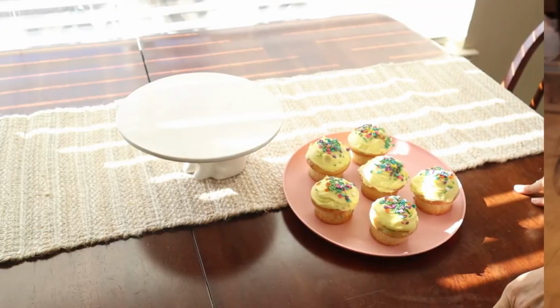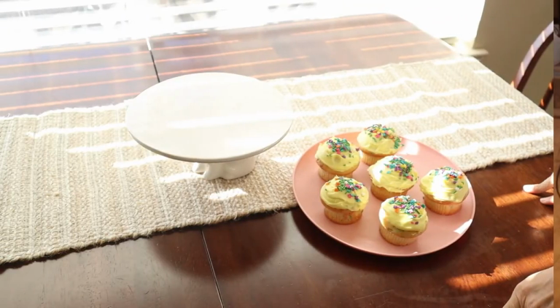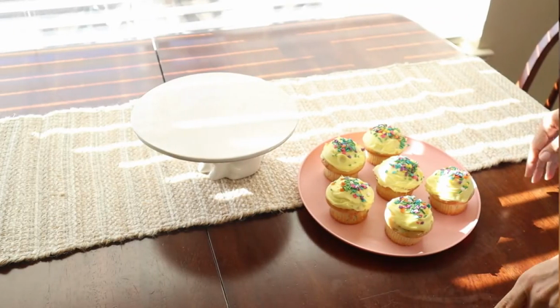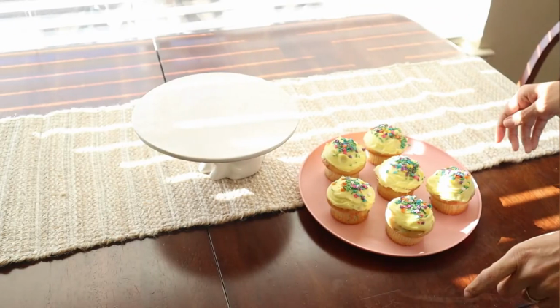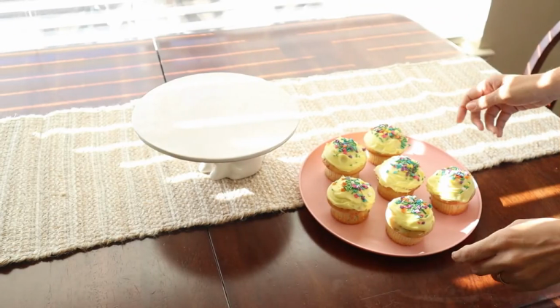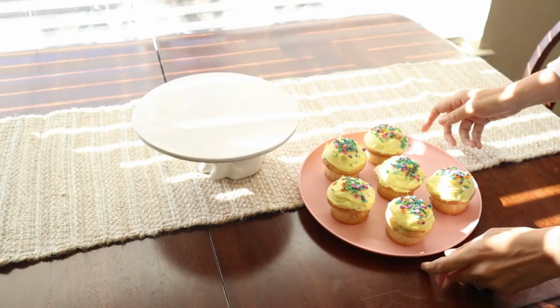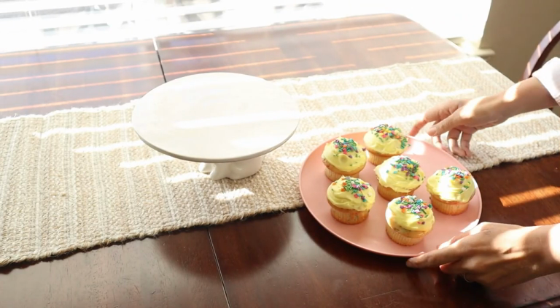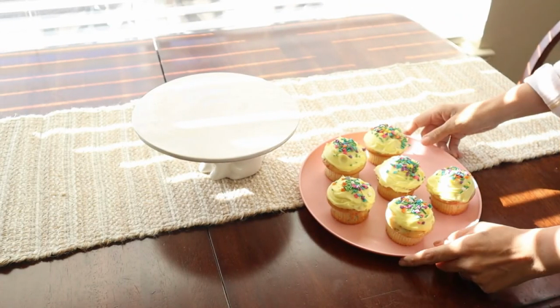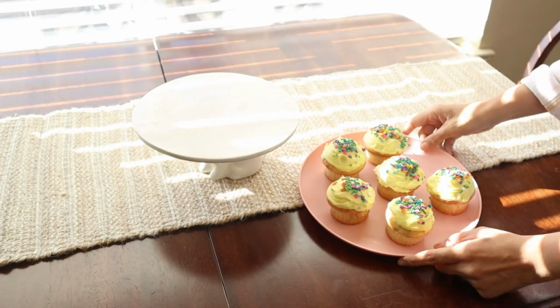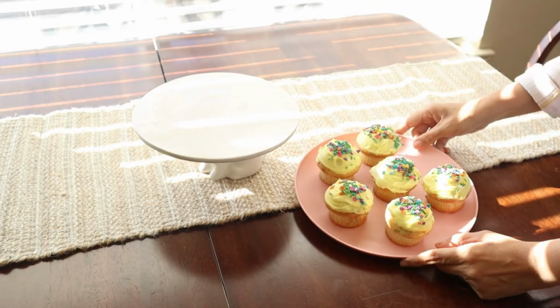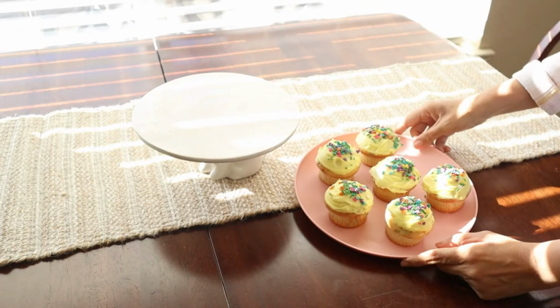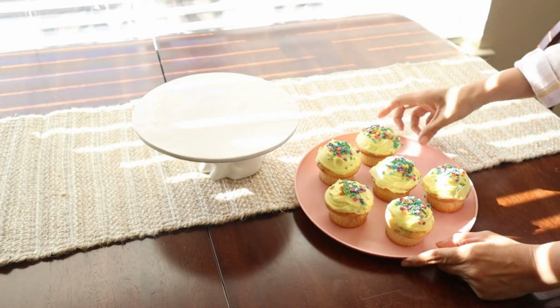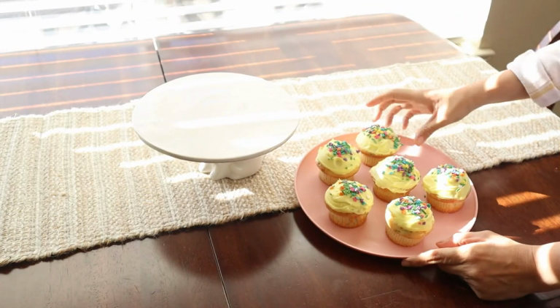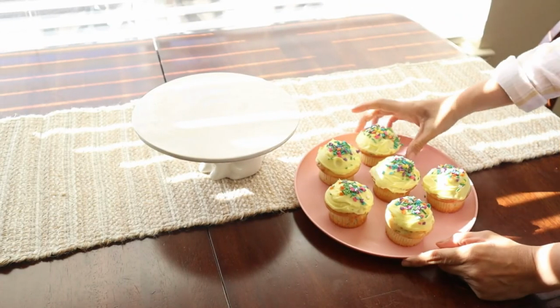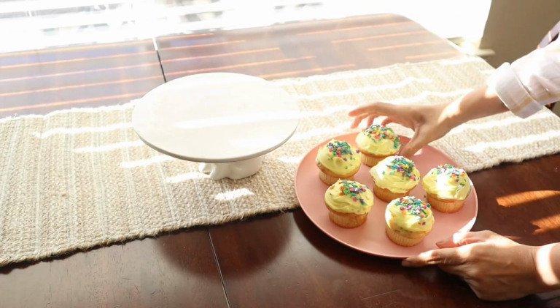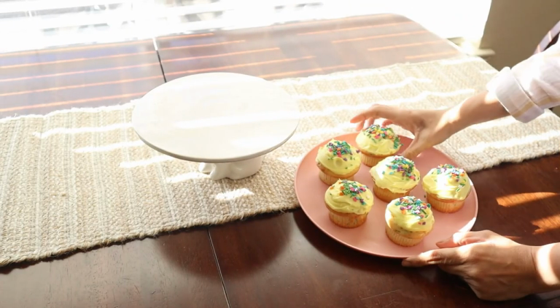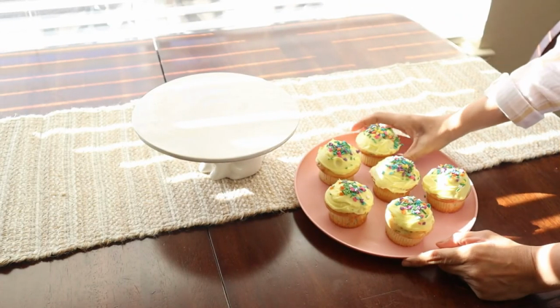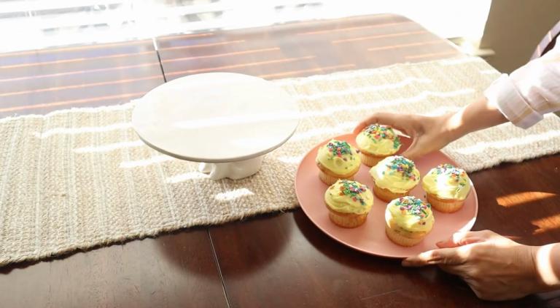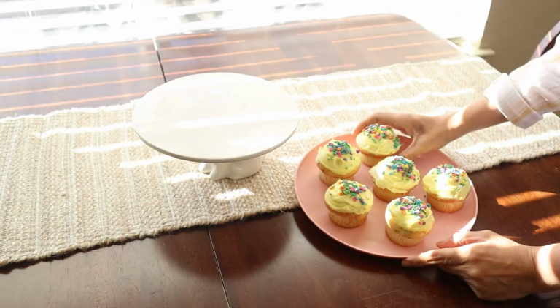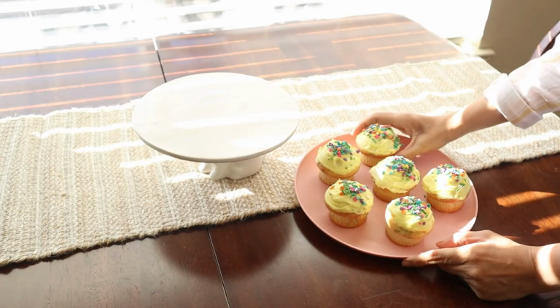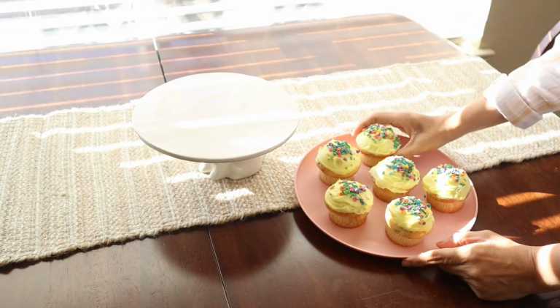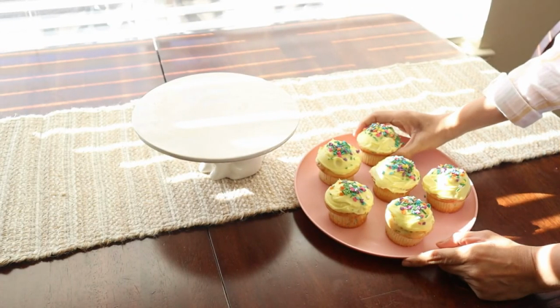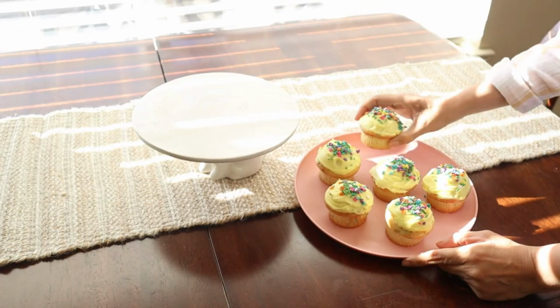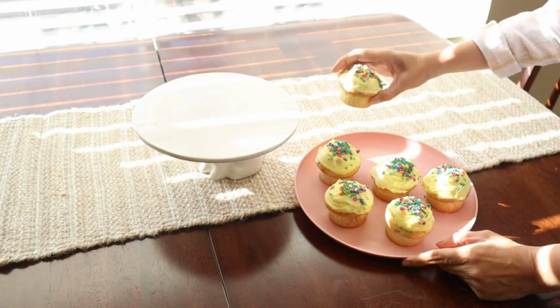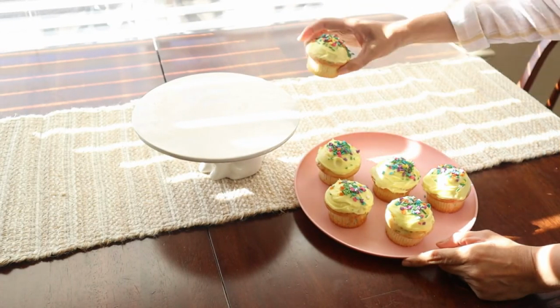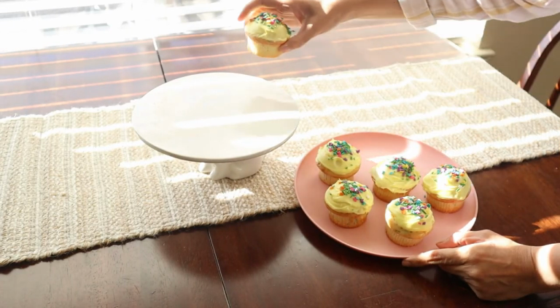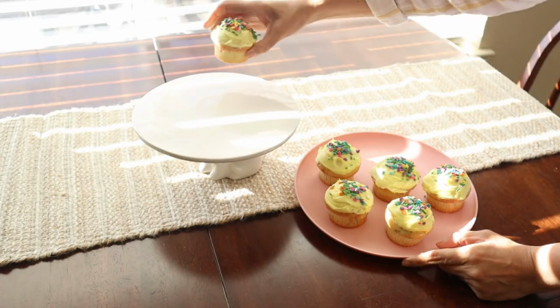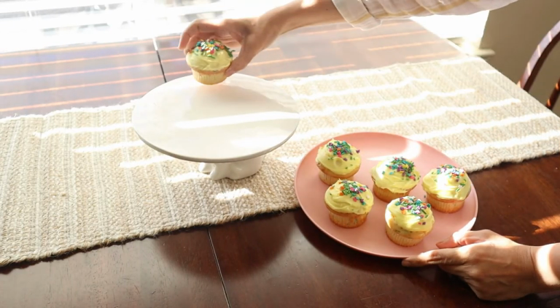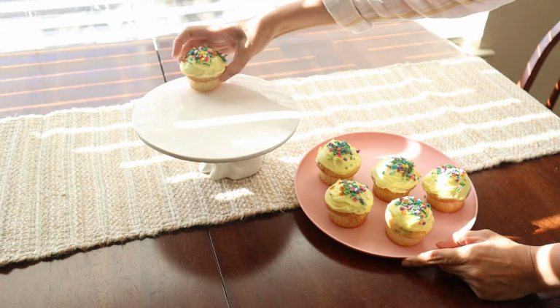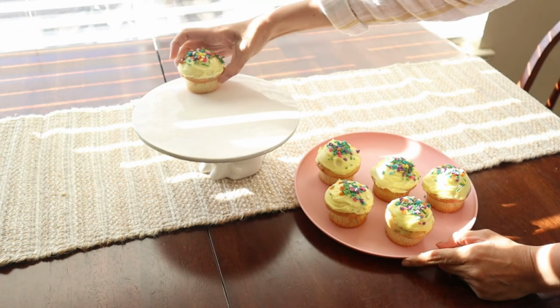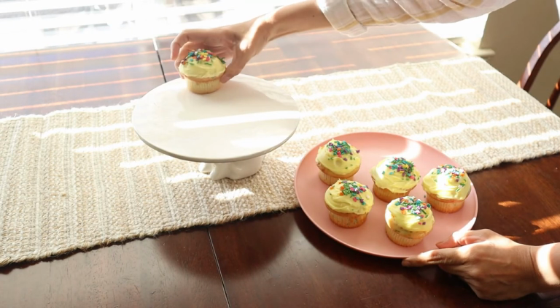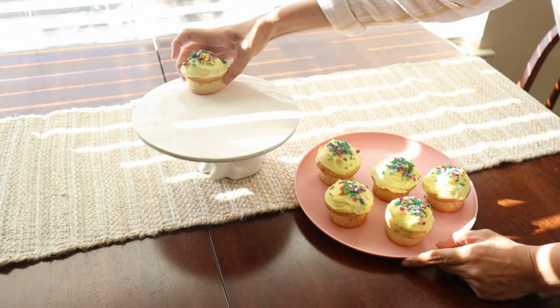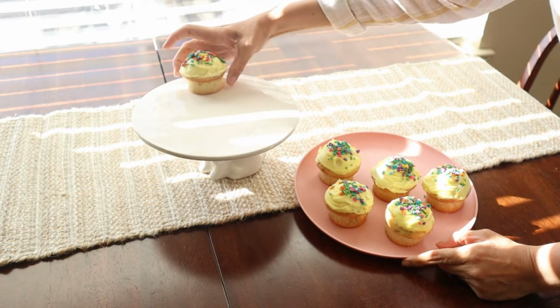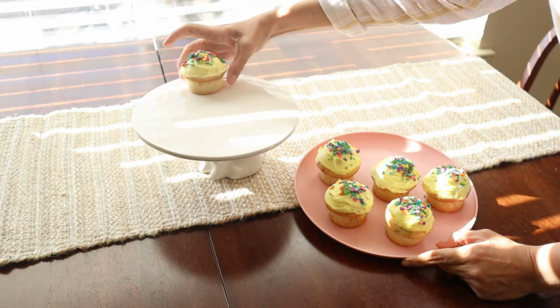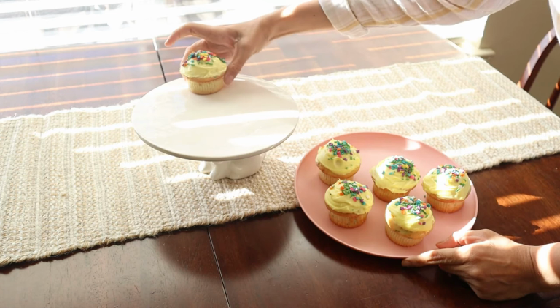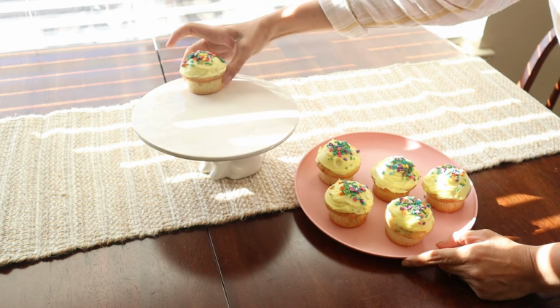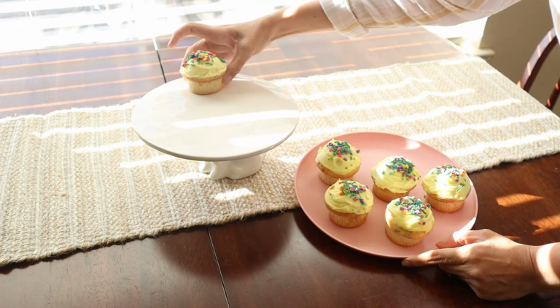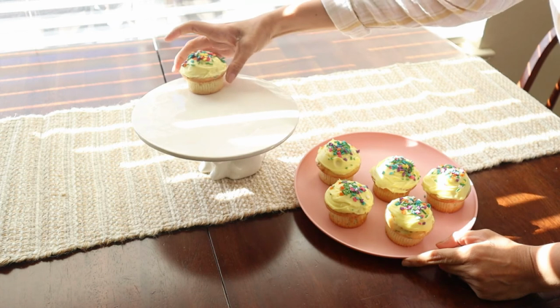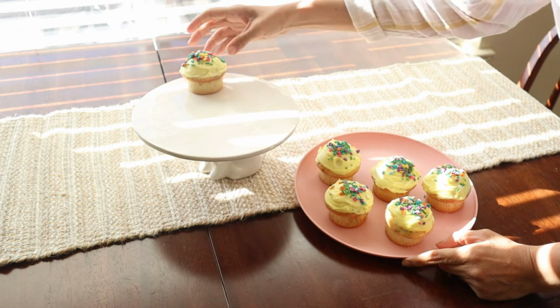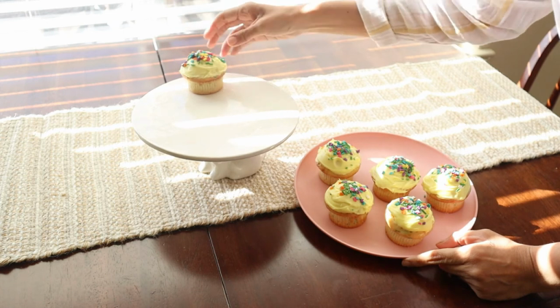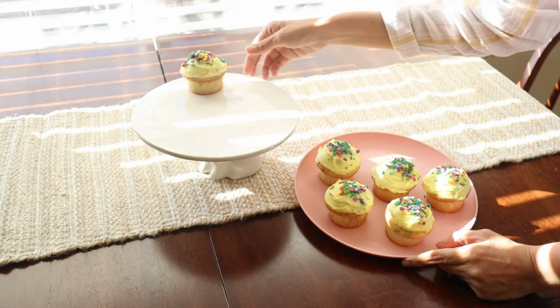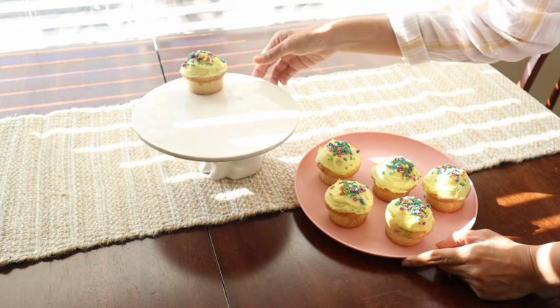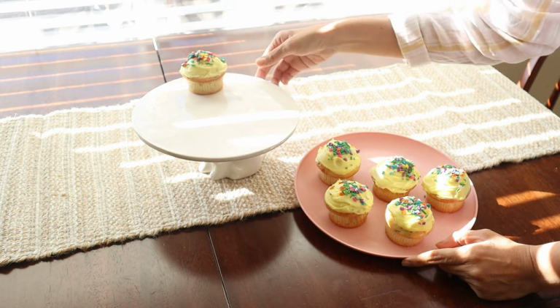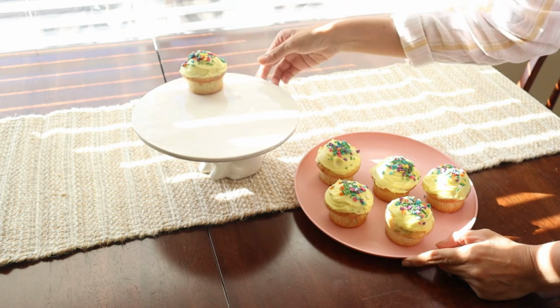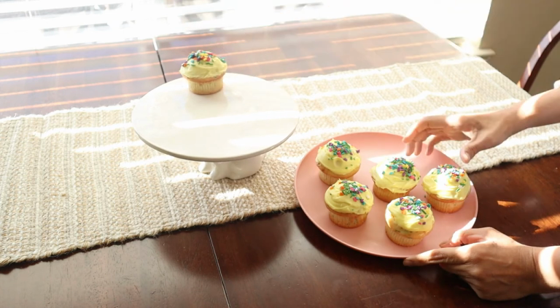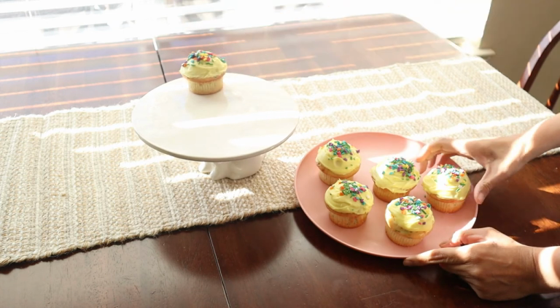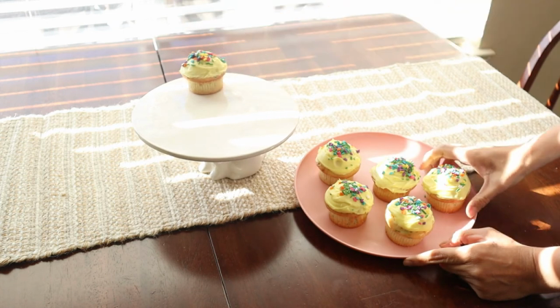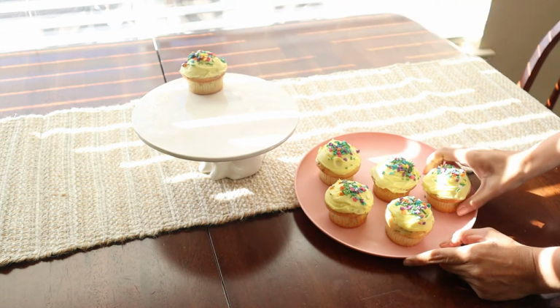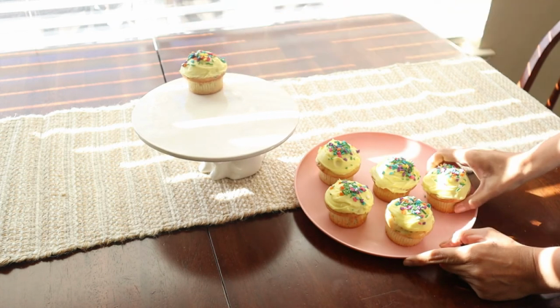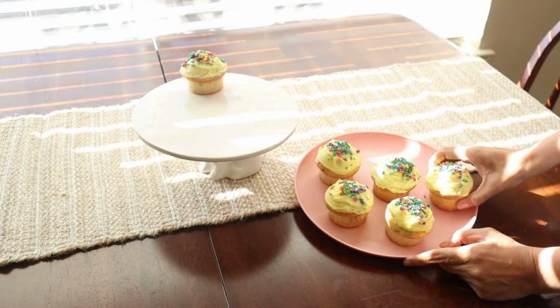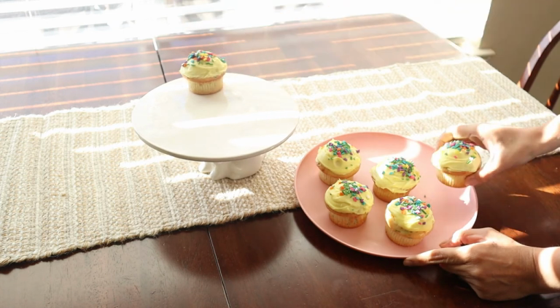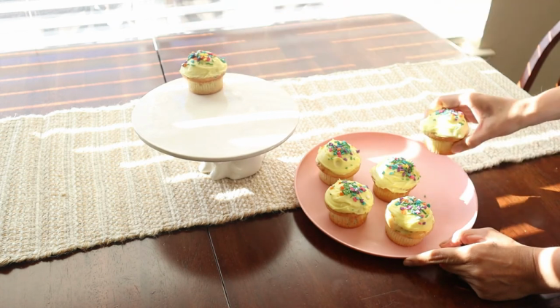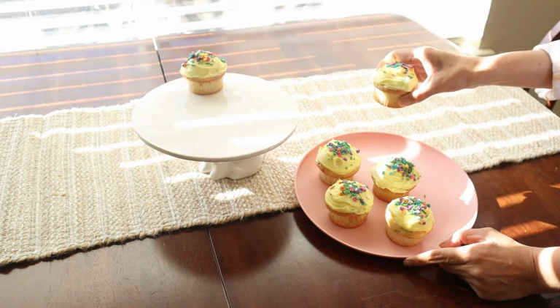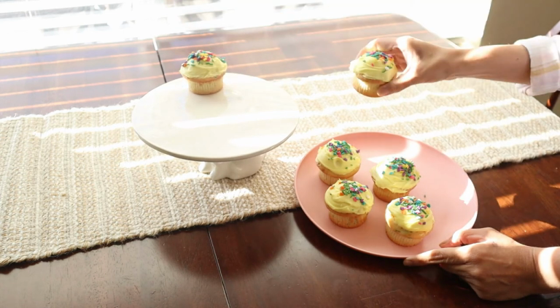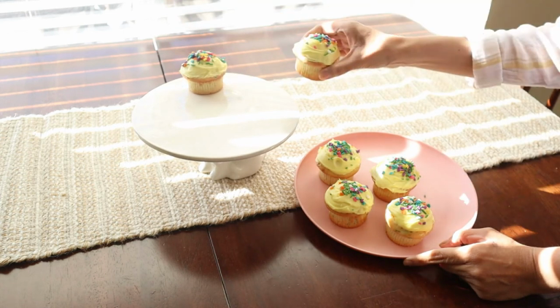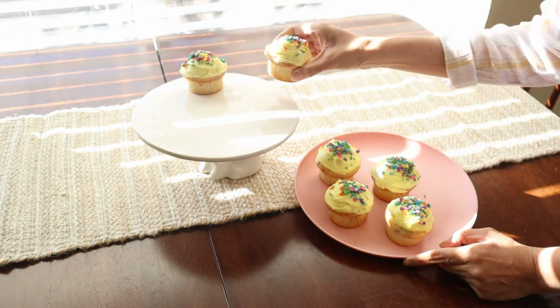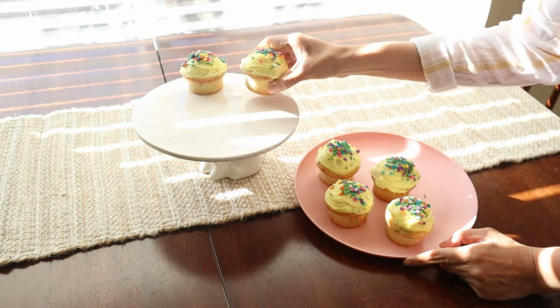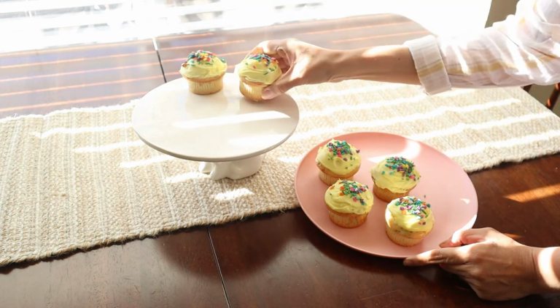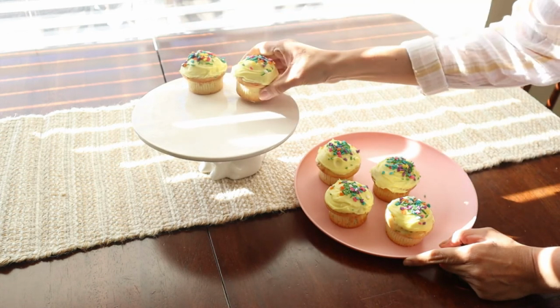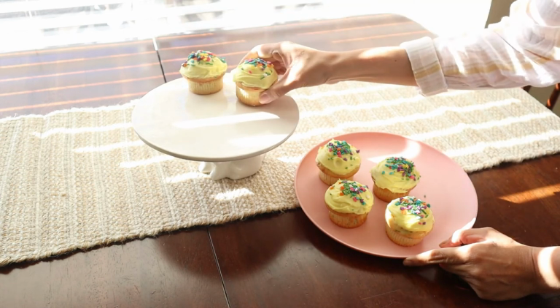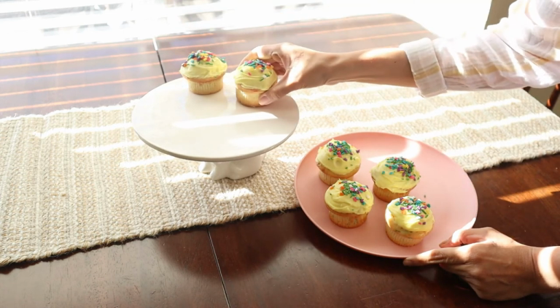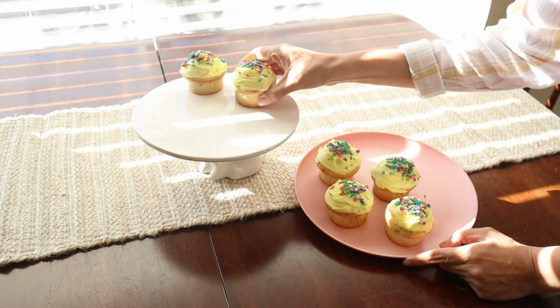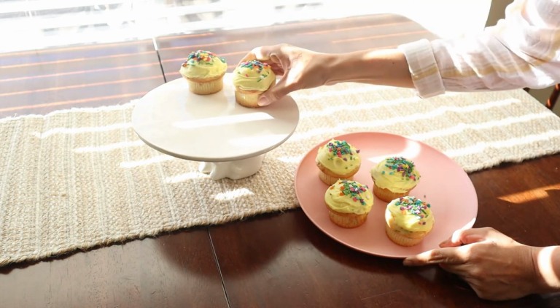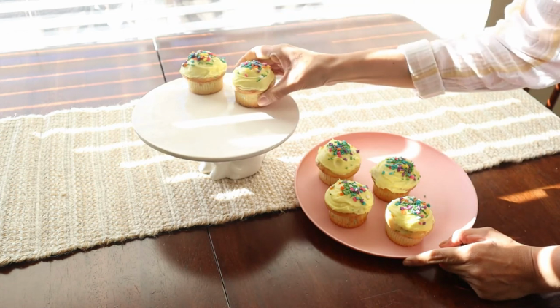Now the cupcakes are ready. I'm going to put them on top of the tray — I think they are going to look super cute here.